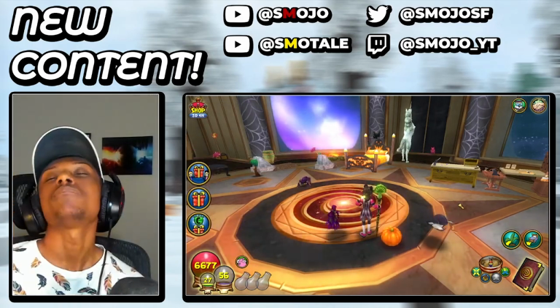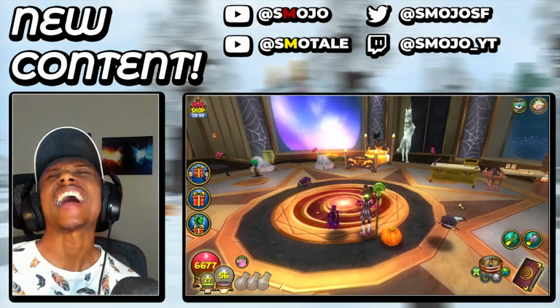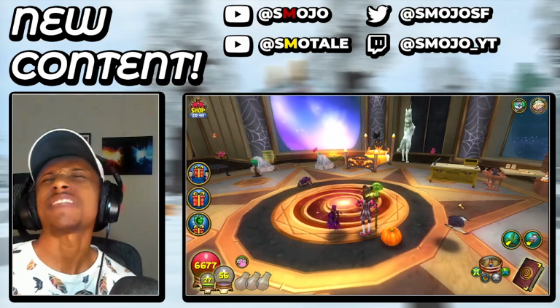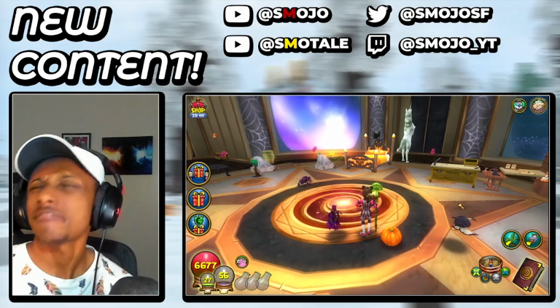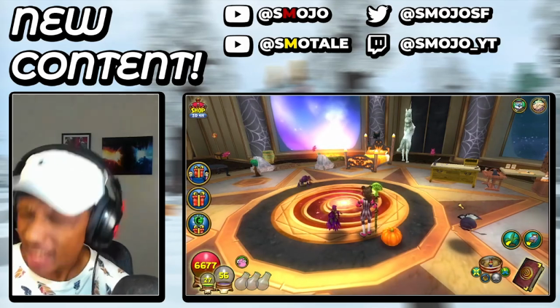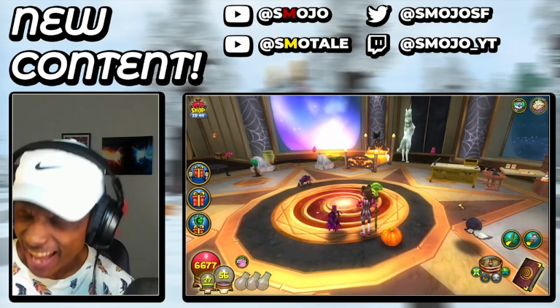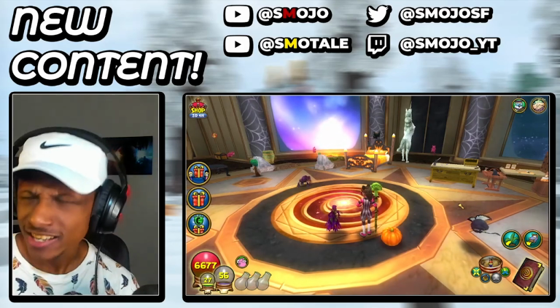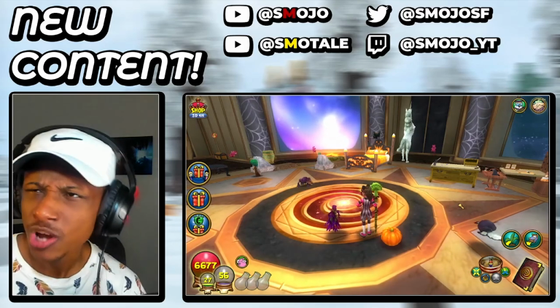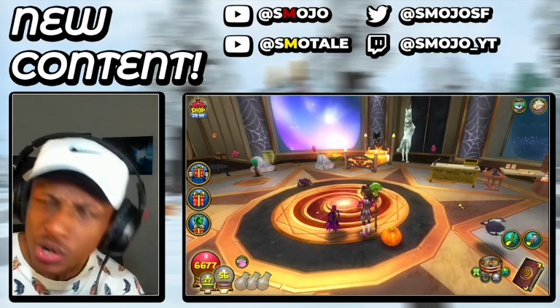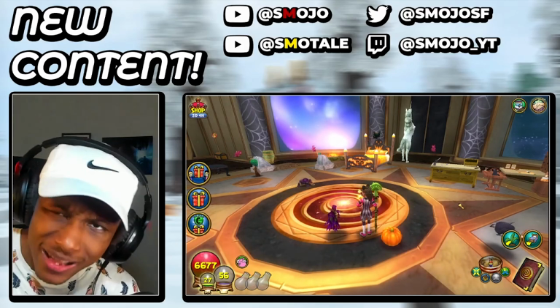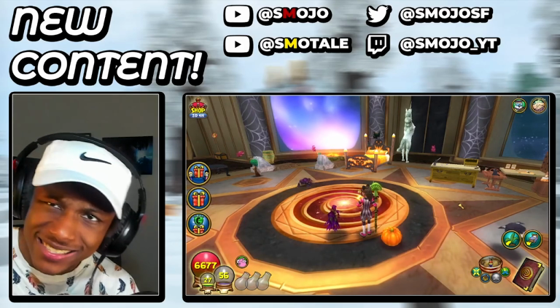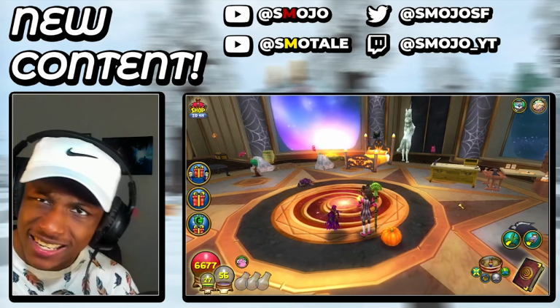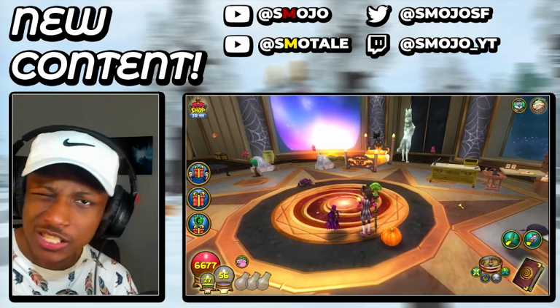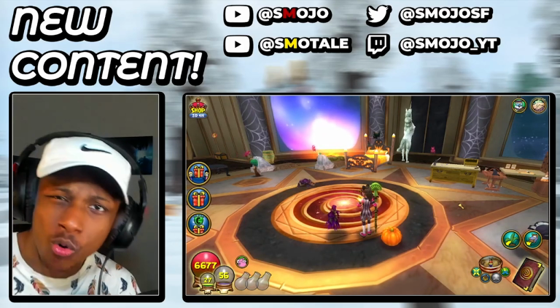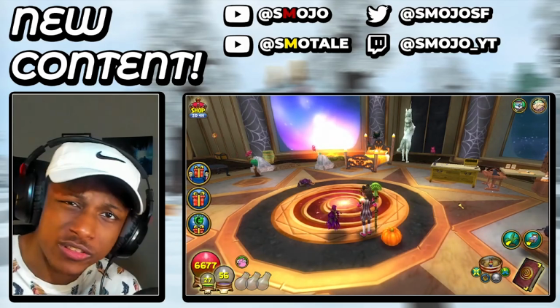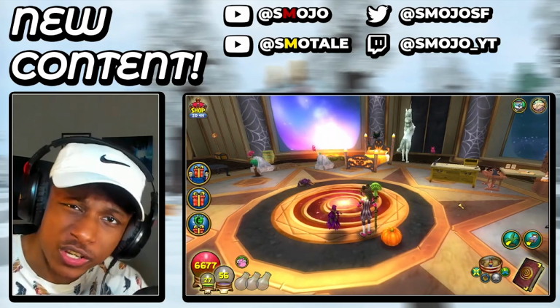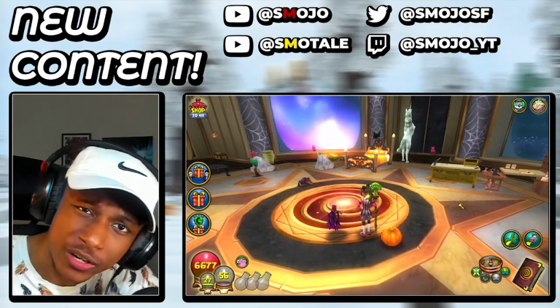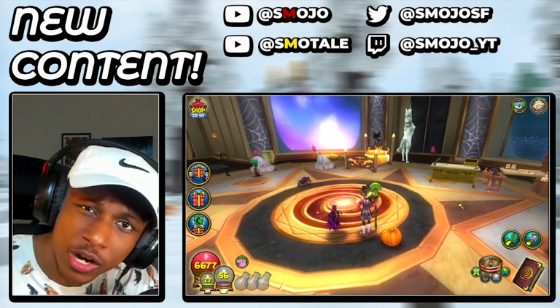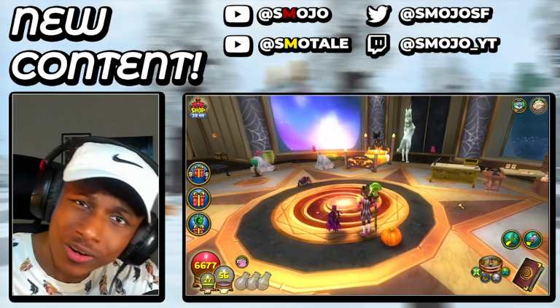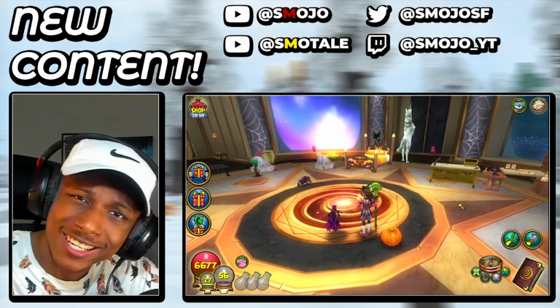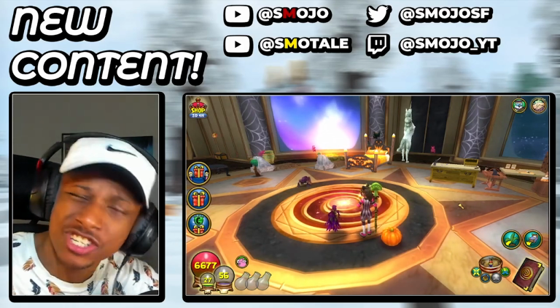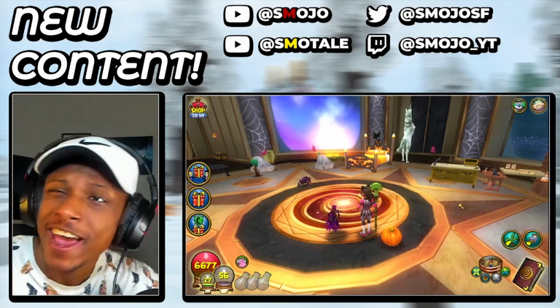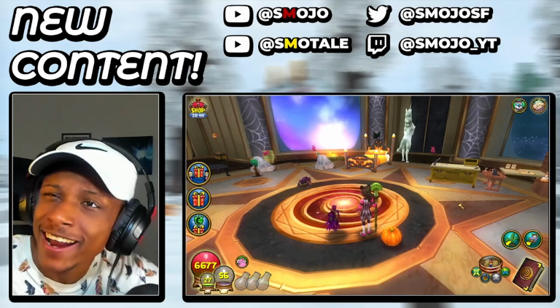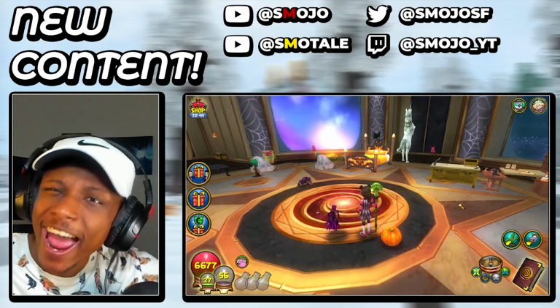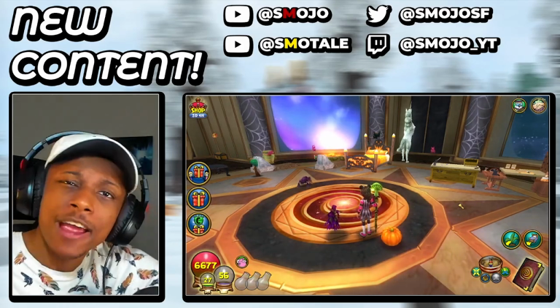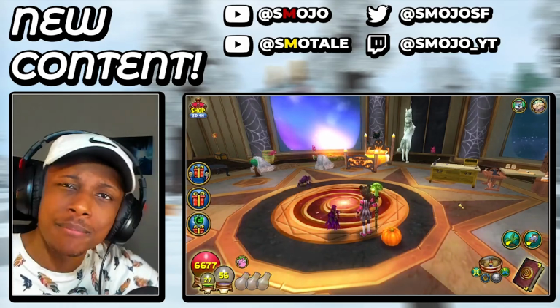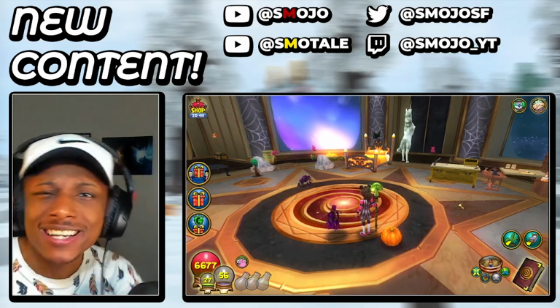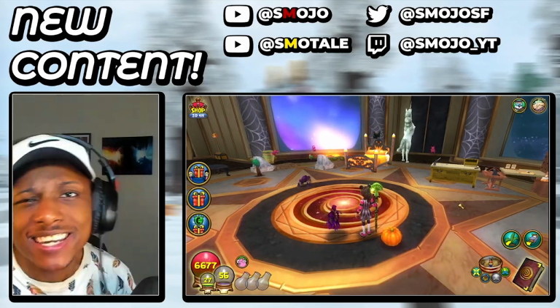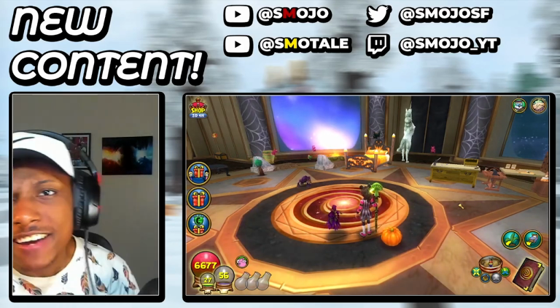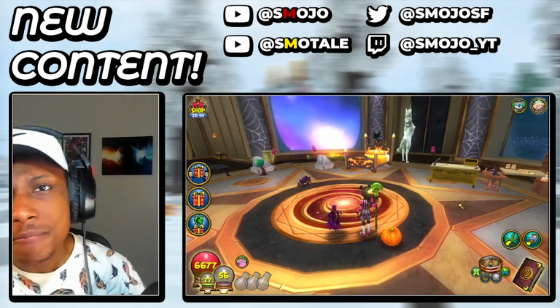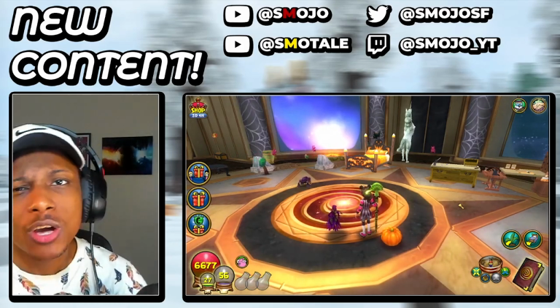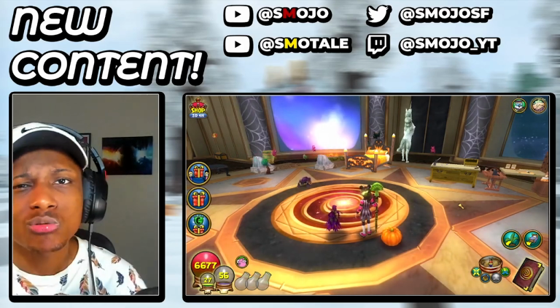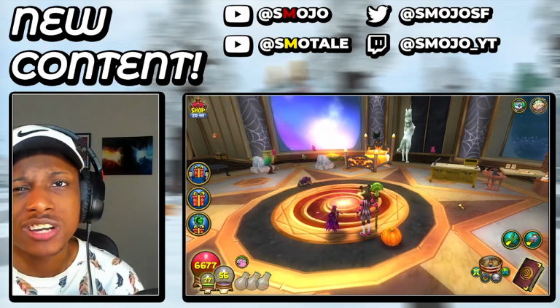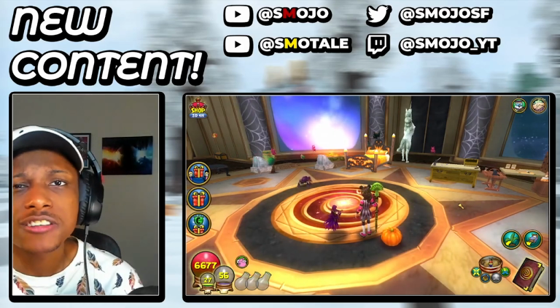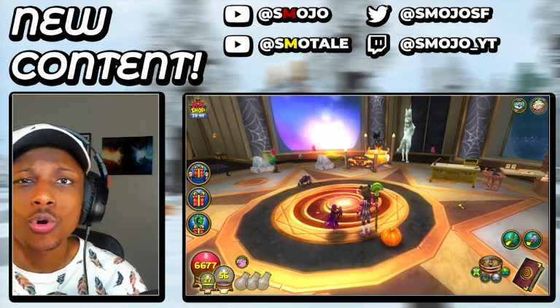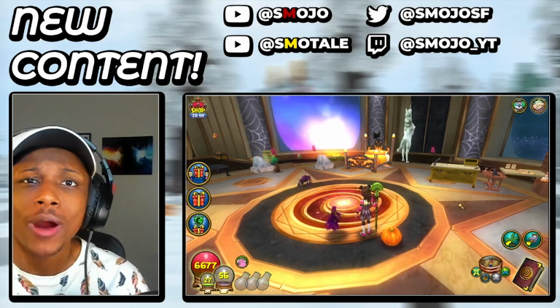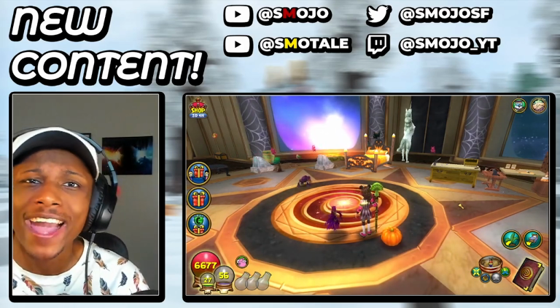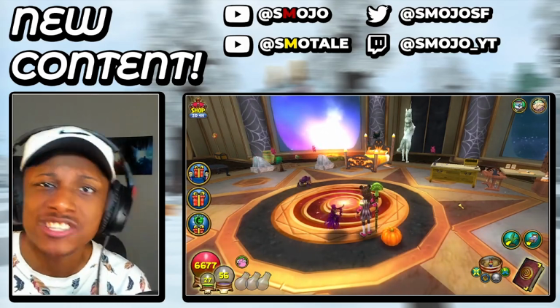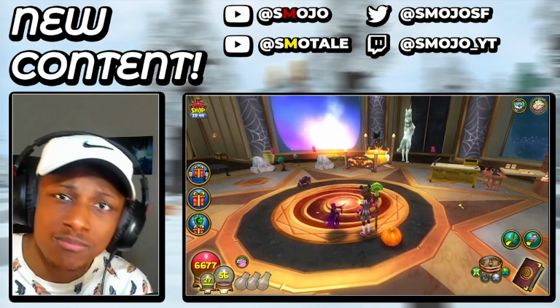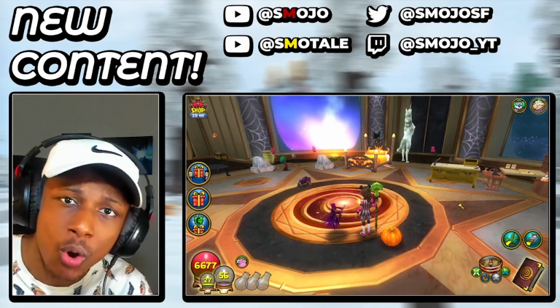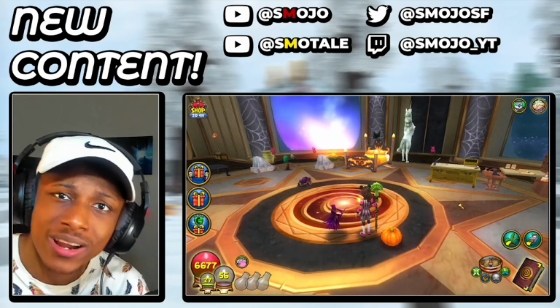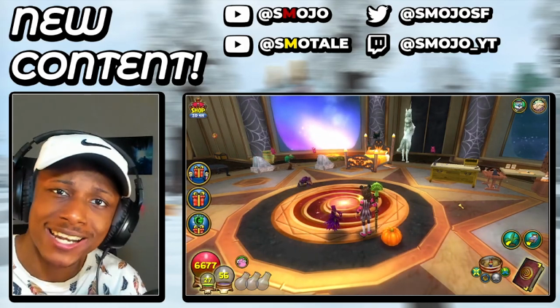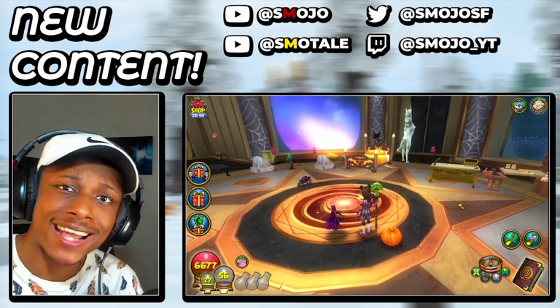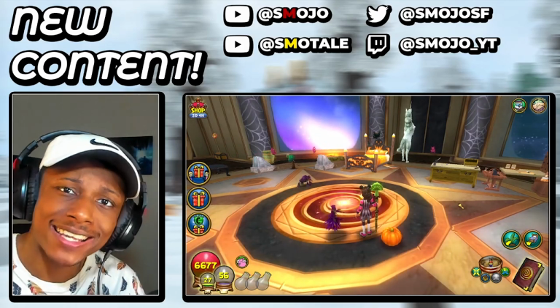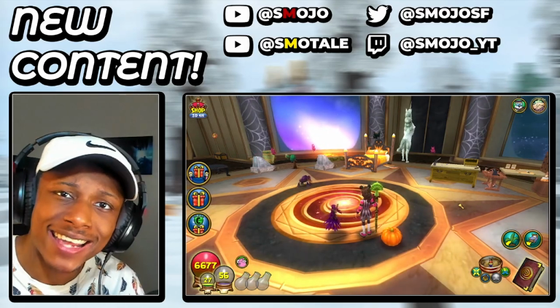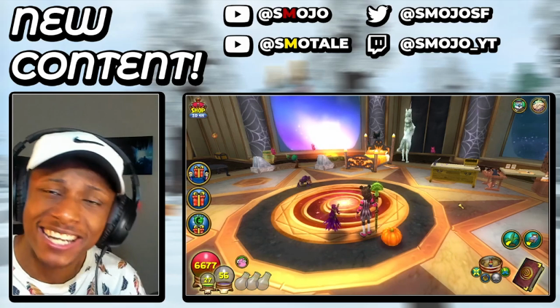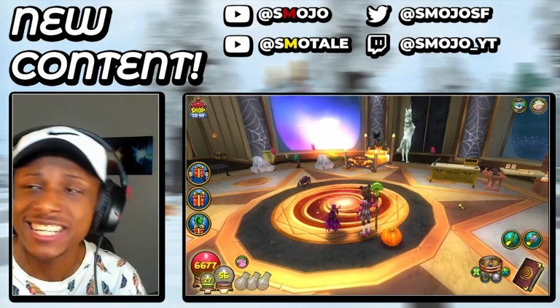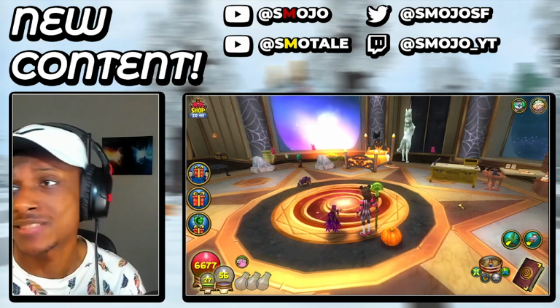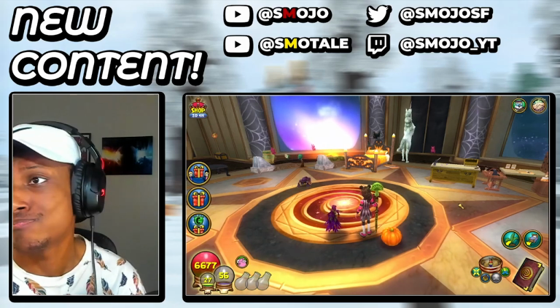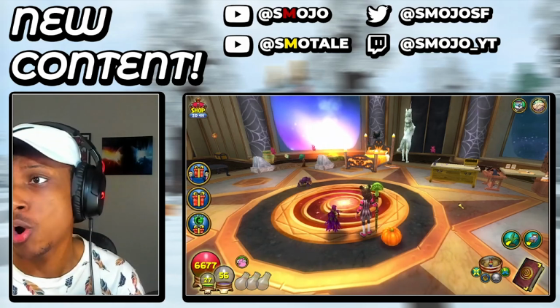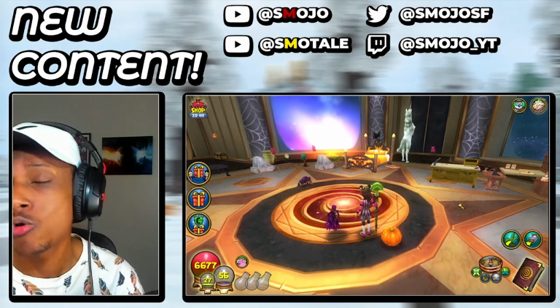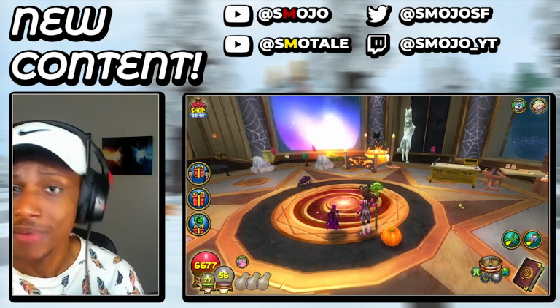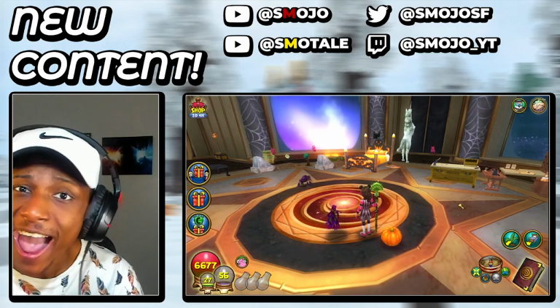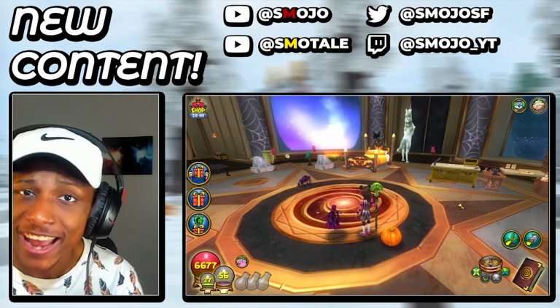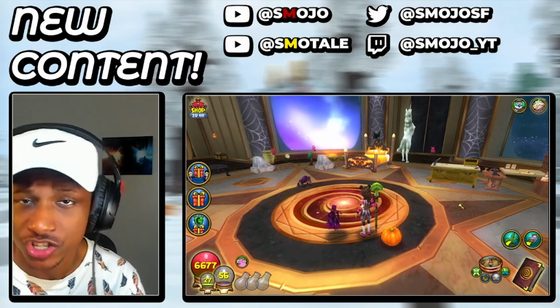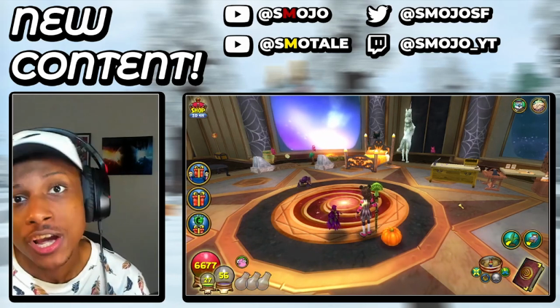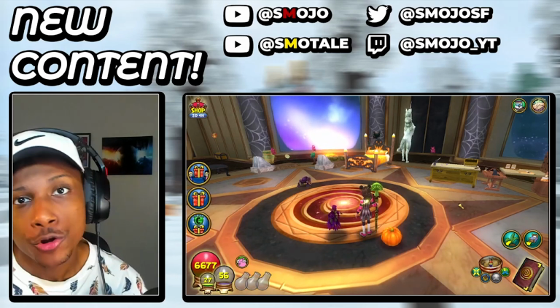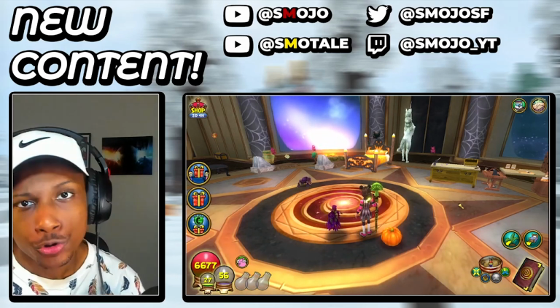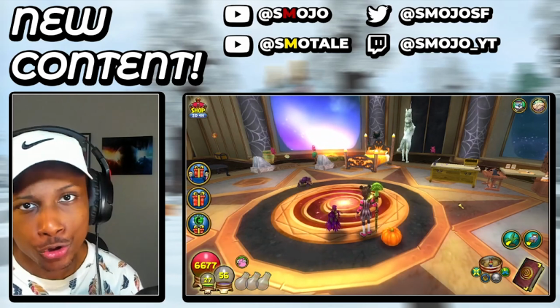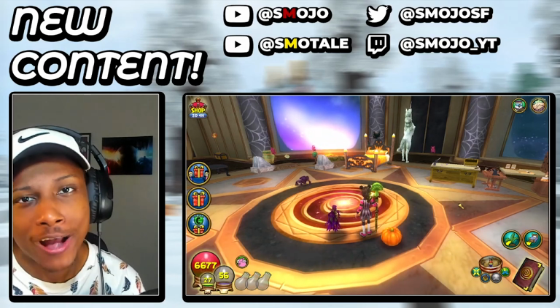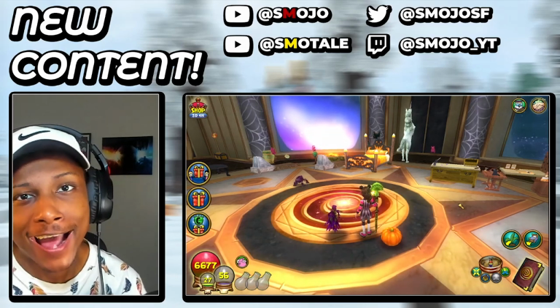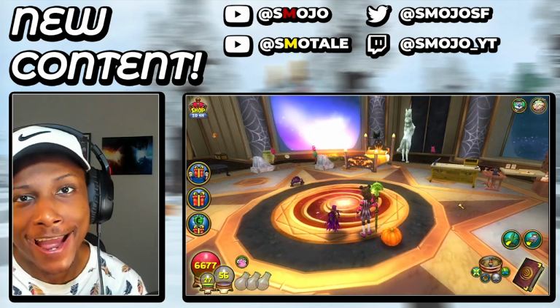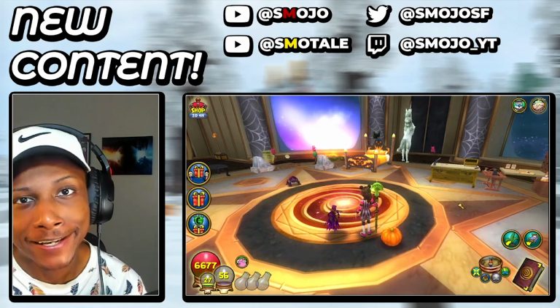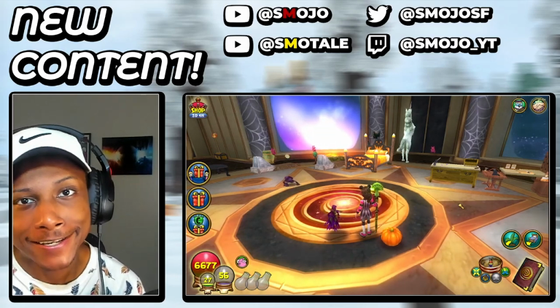Matter of fact, go to my Discord server, go to the chat, add me, DM me on Discord. Say, 'Hey Smoke, can I get the headless?' Boom, hatch. You got headless.